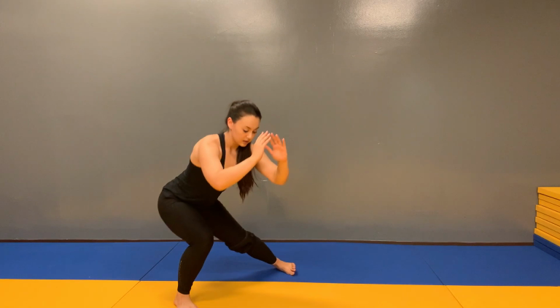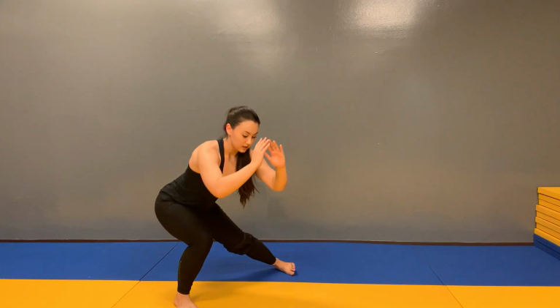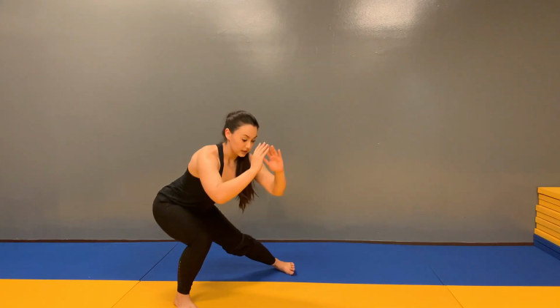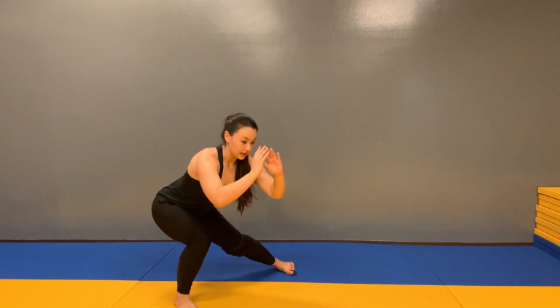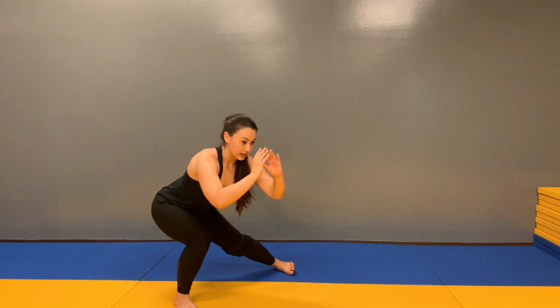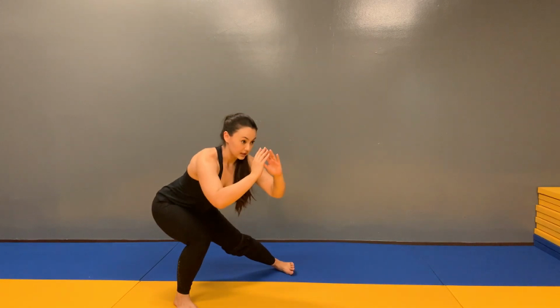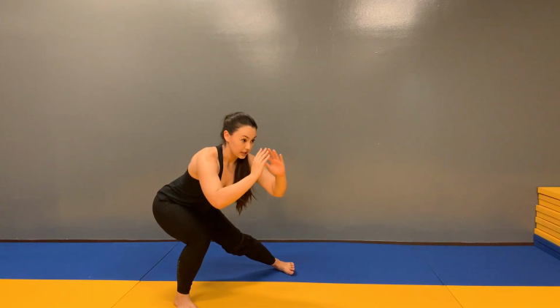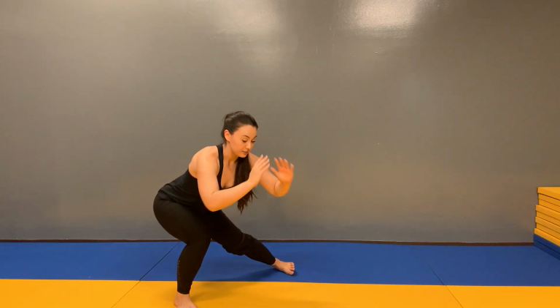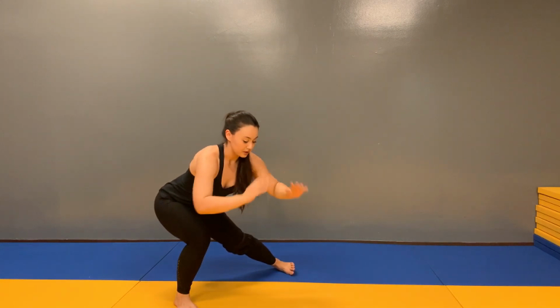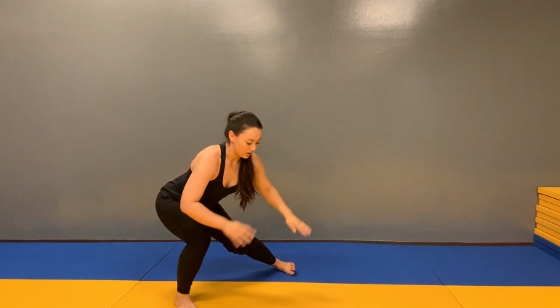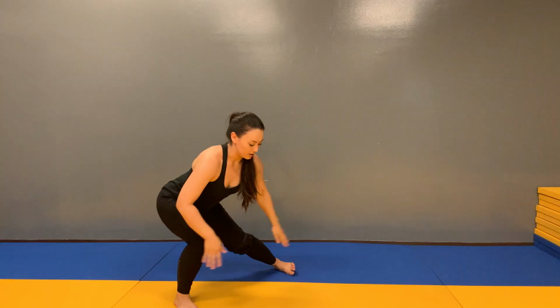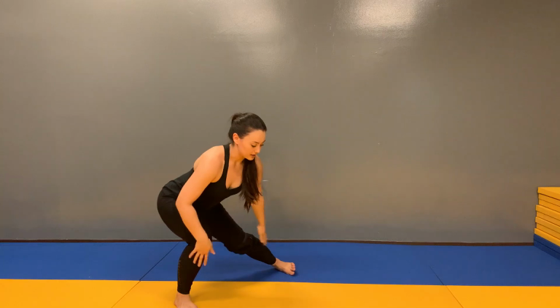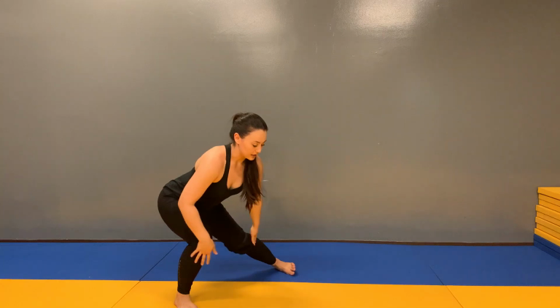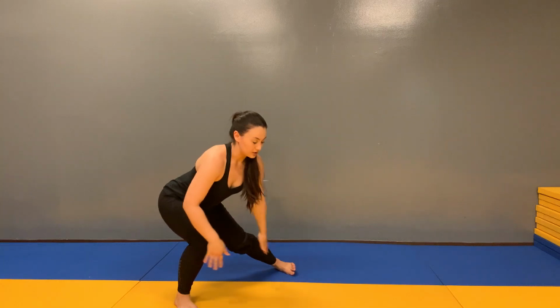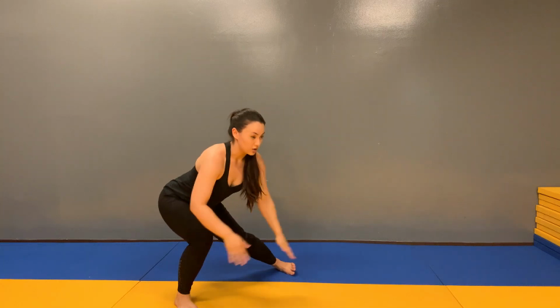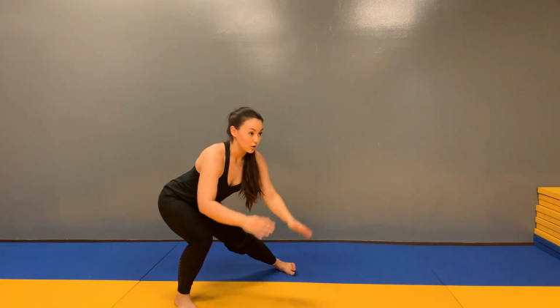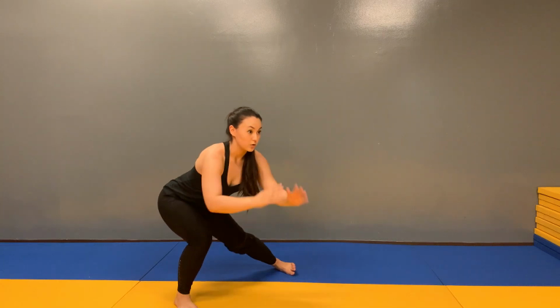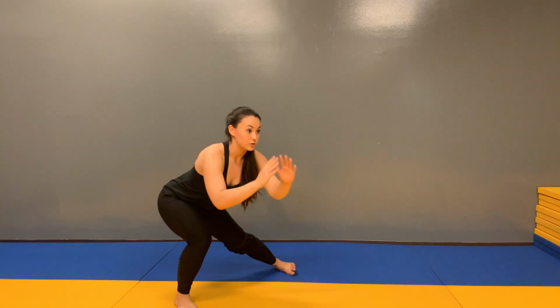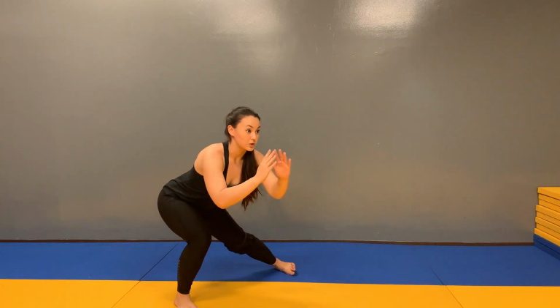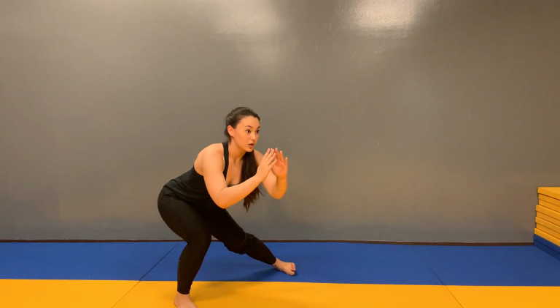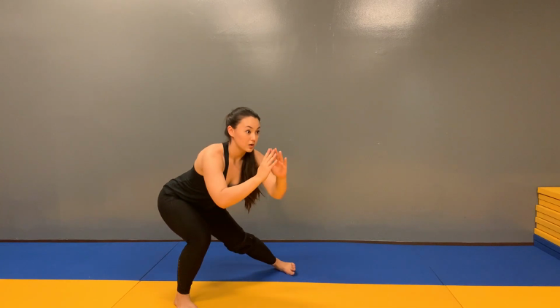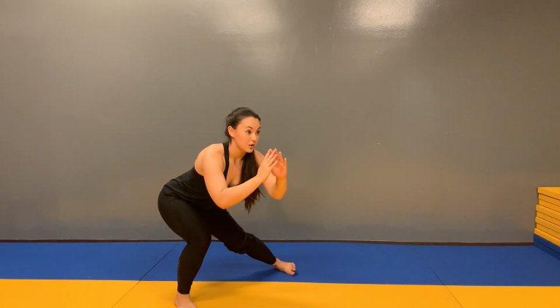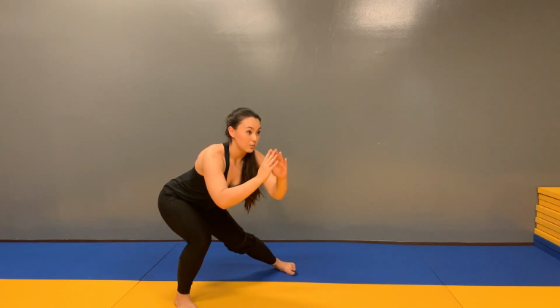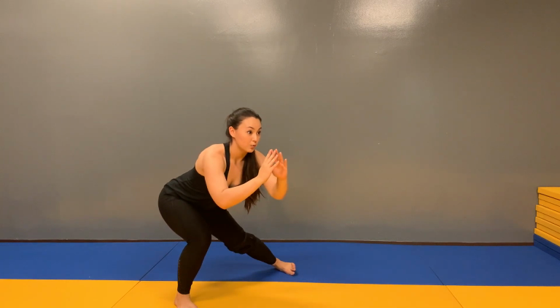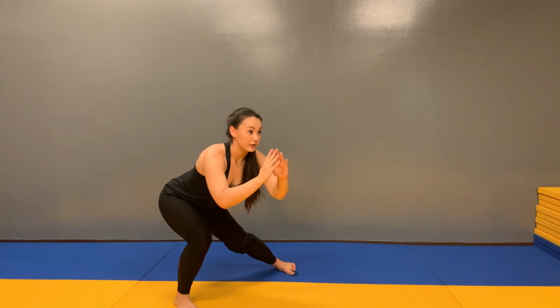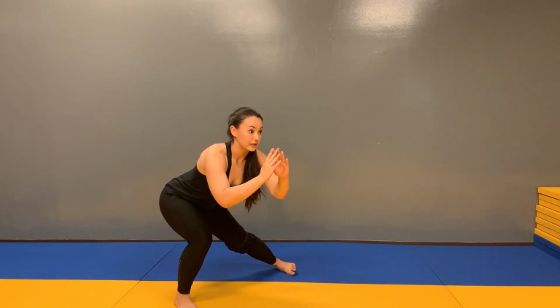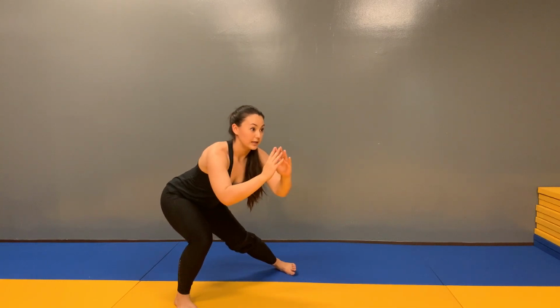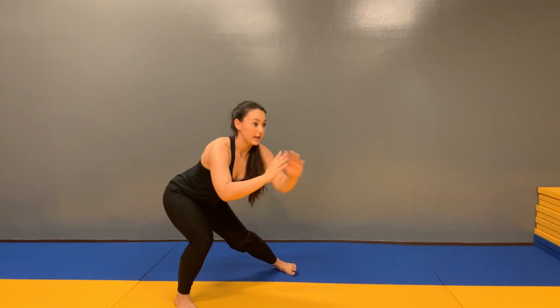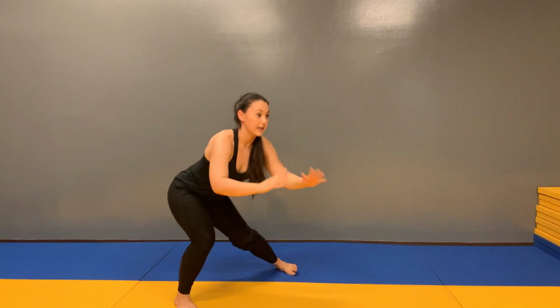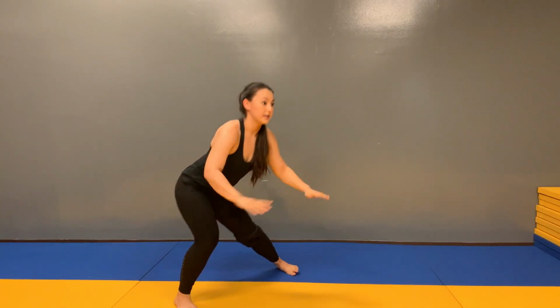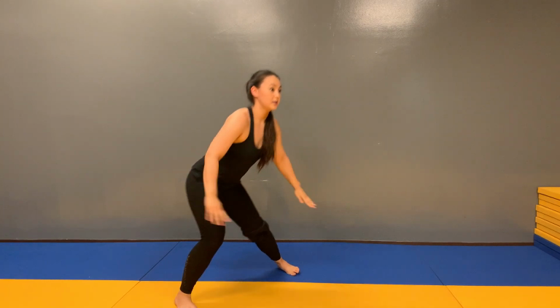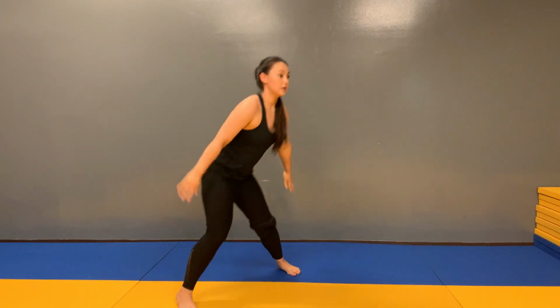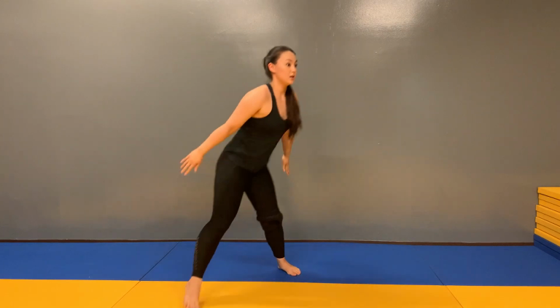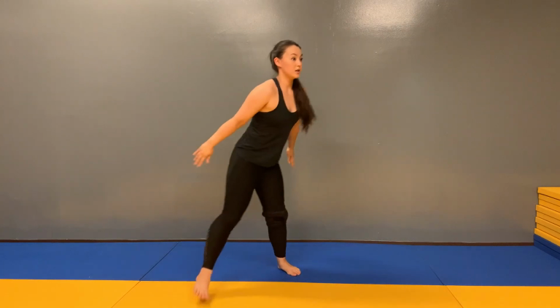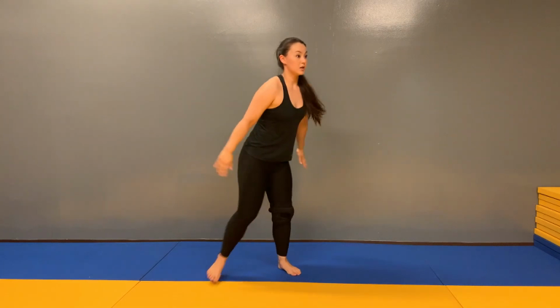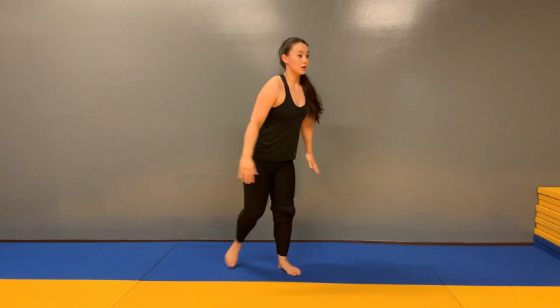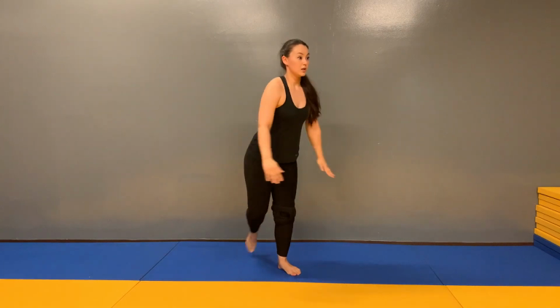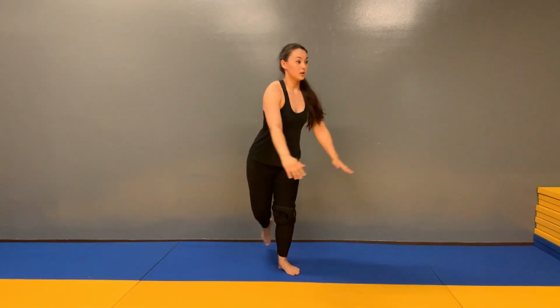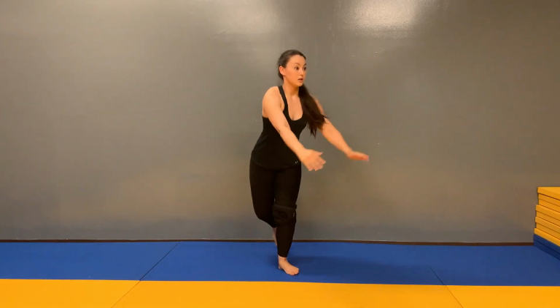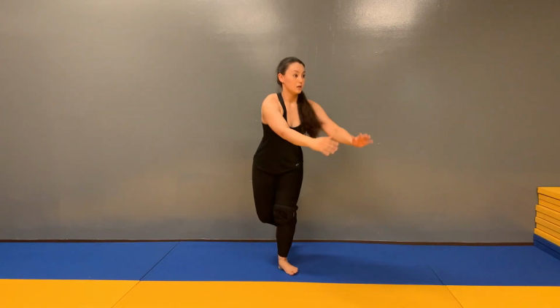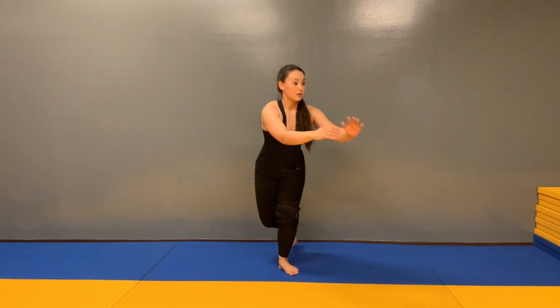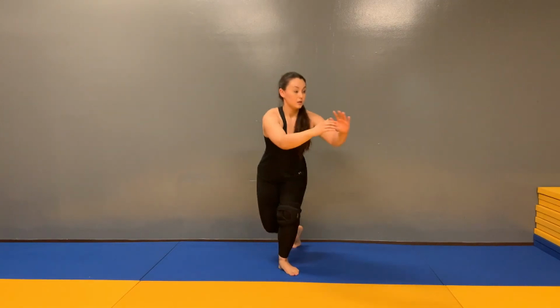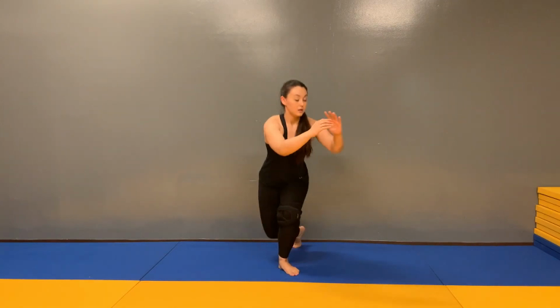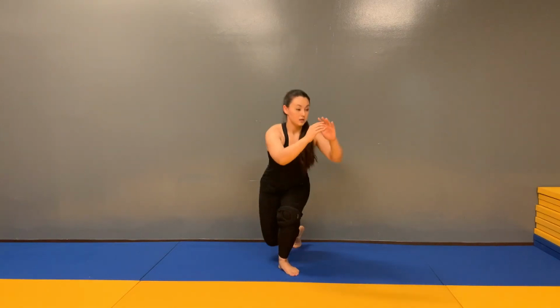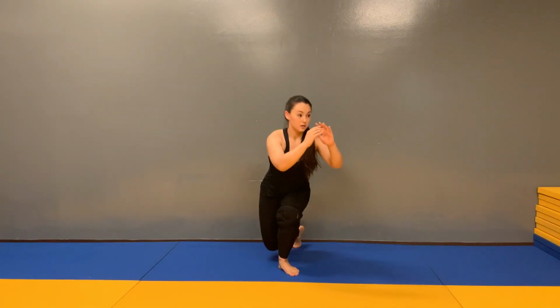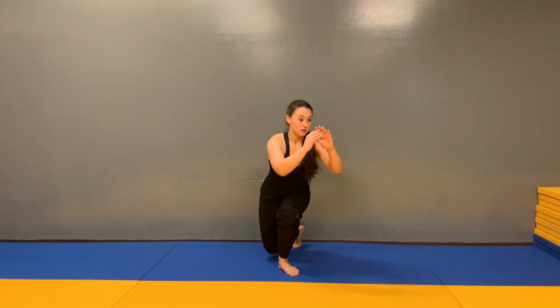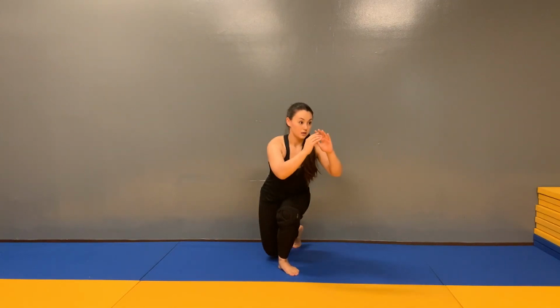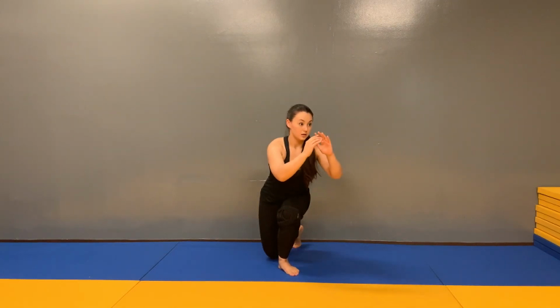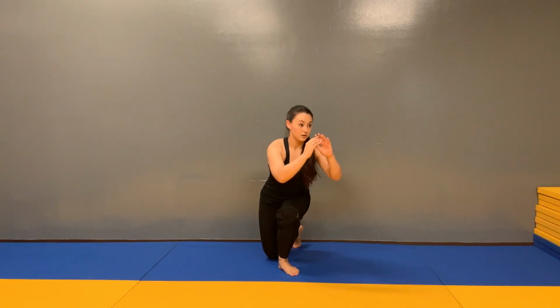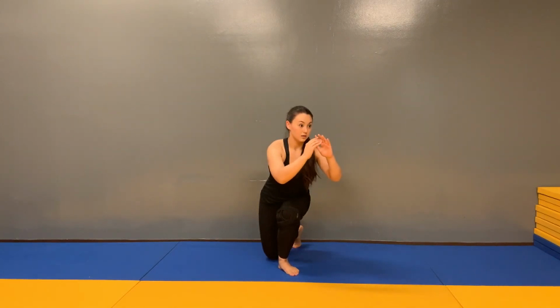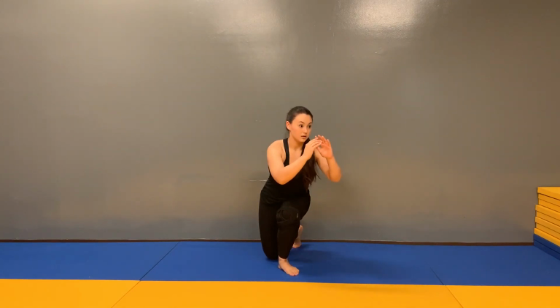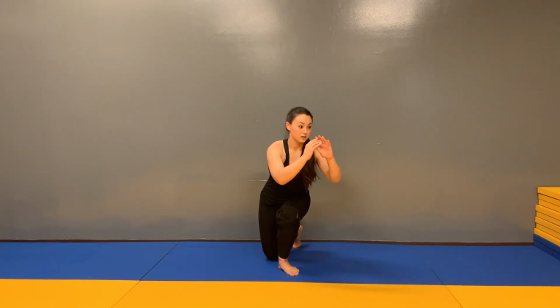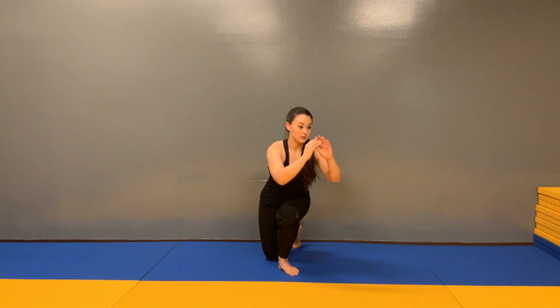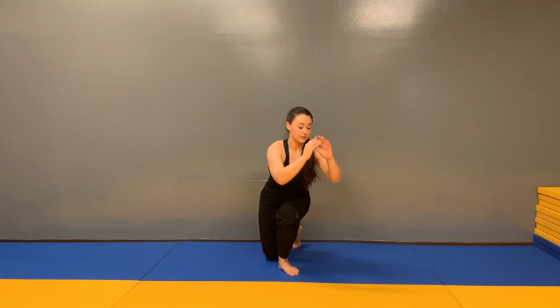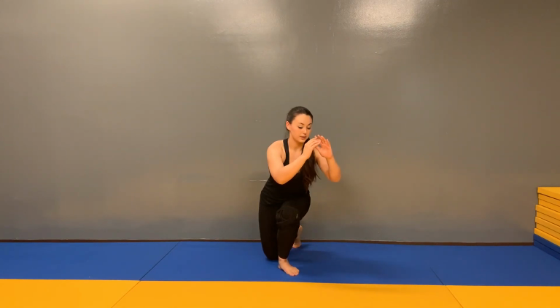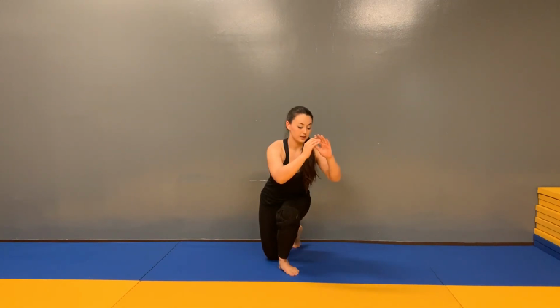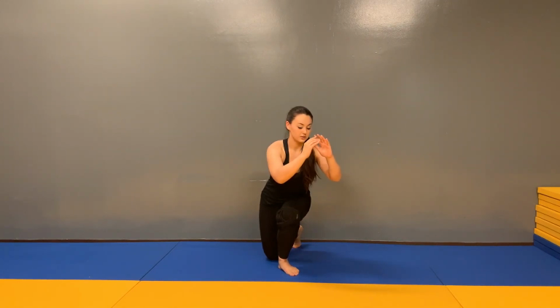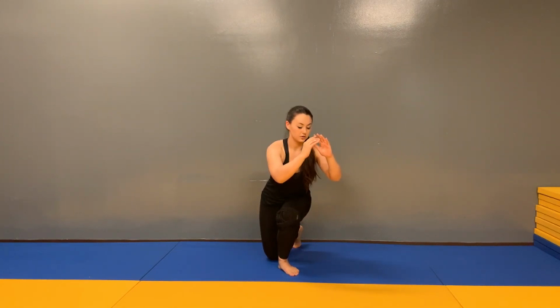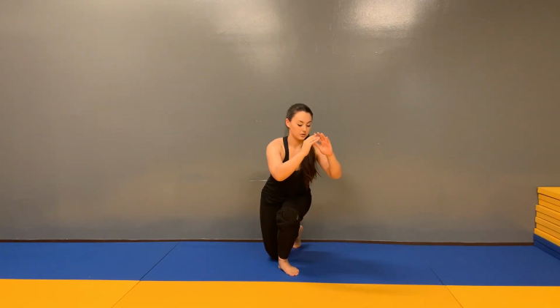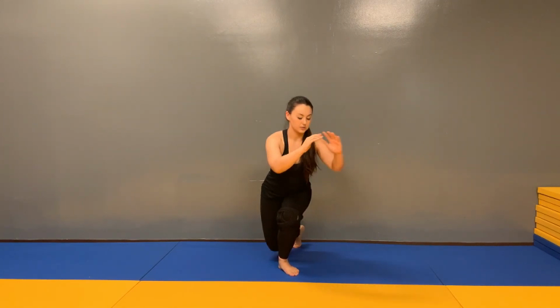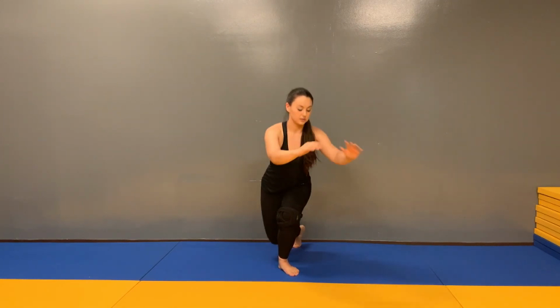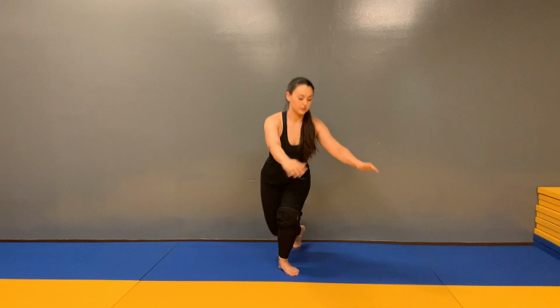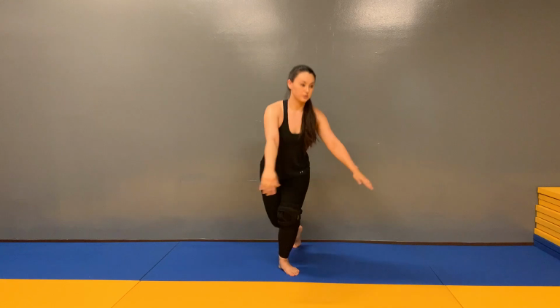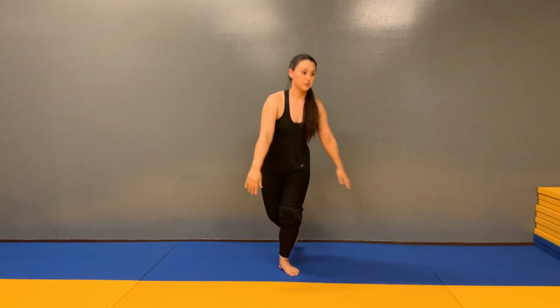Again, keeping all 10 toes pointed ahead, stepping into your curtsy lunge.